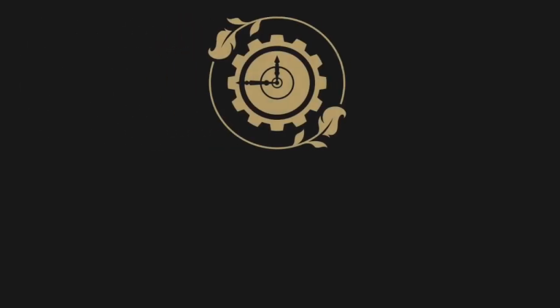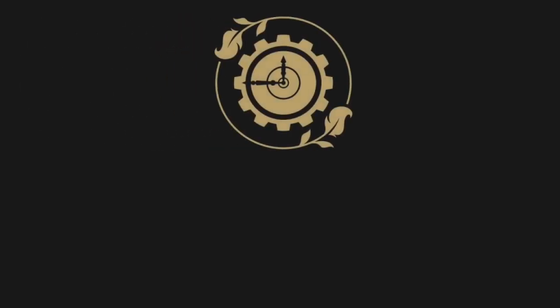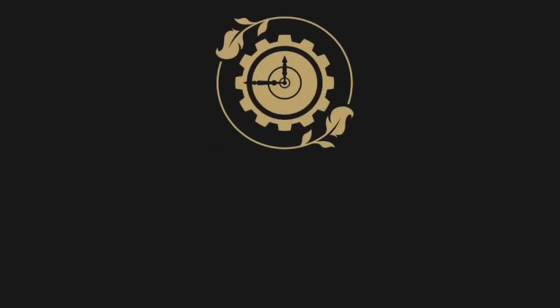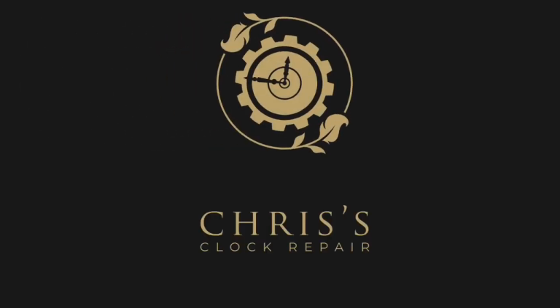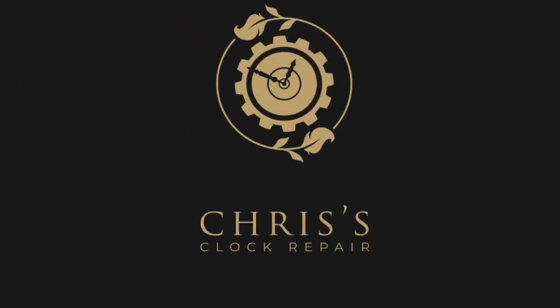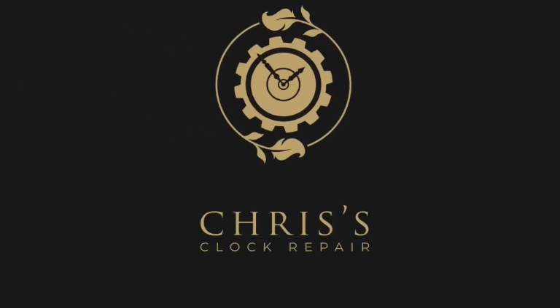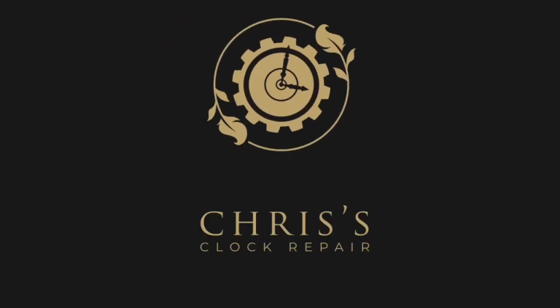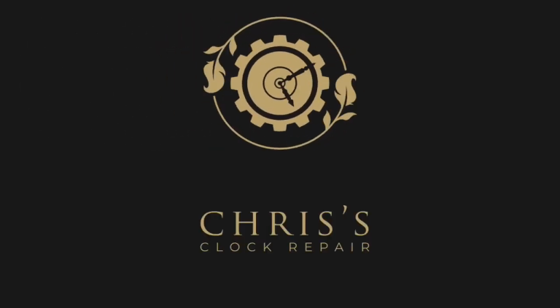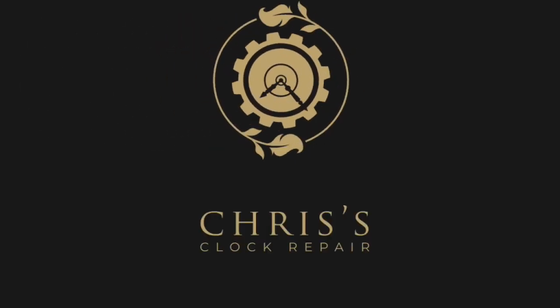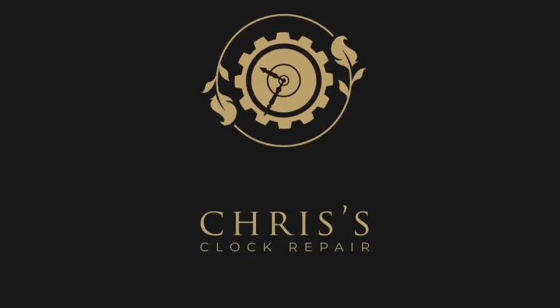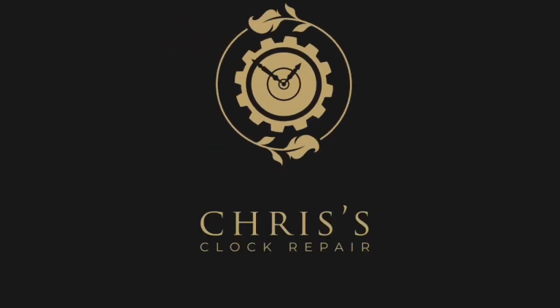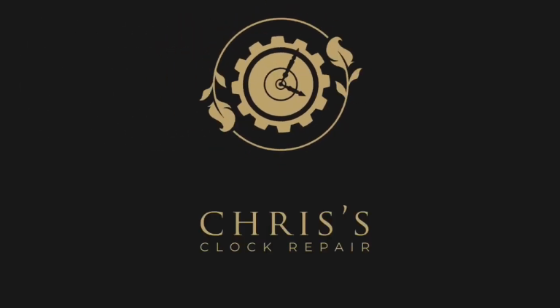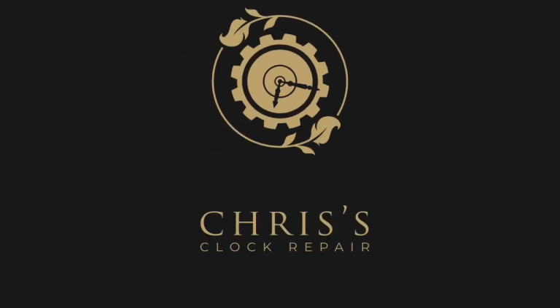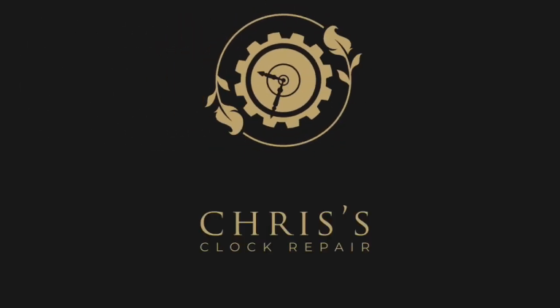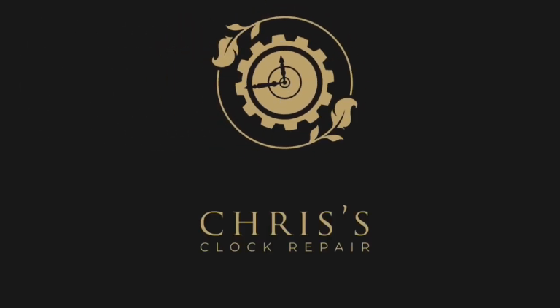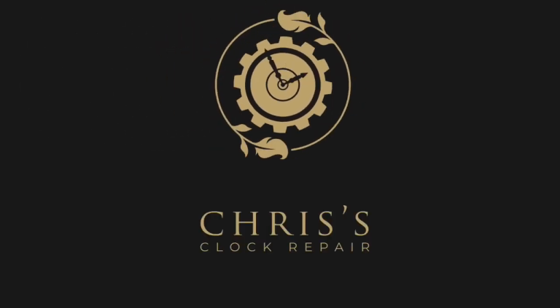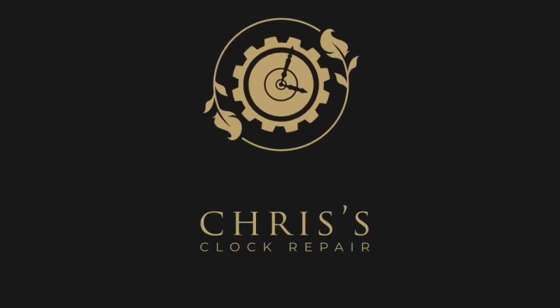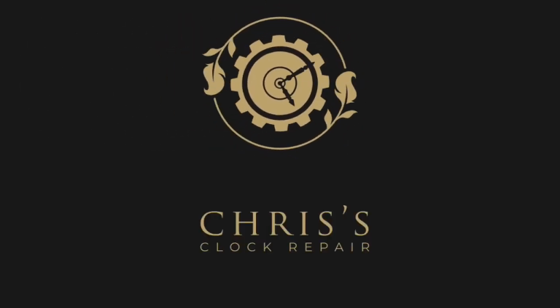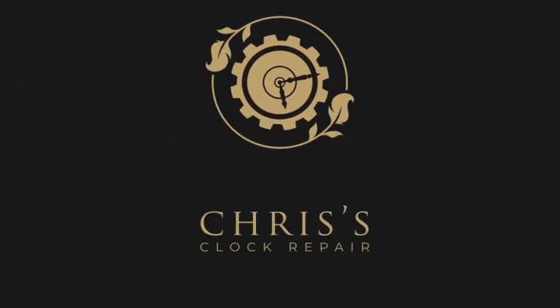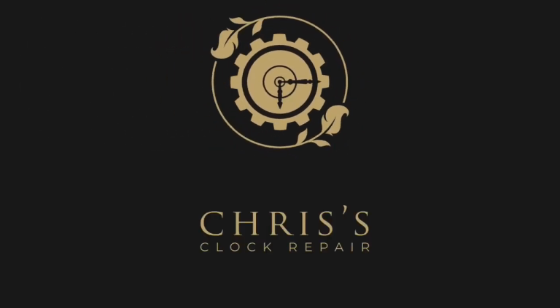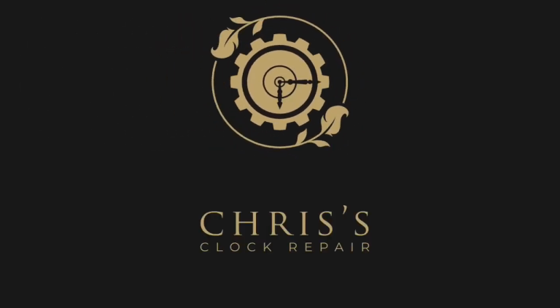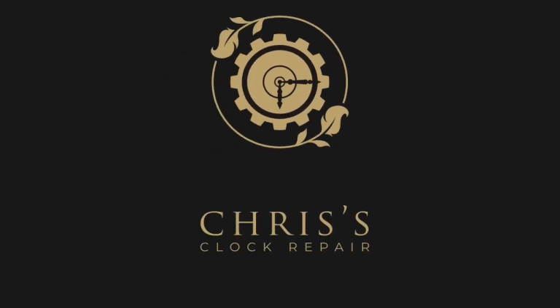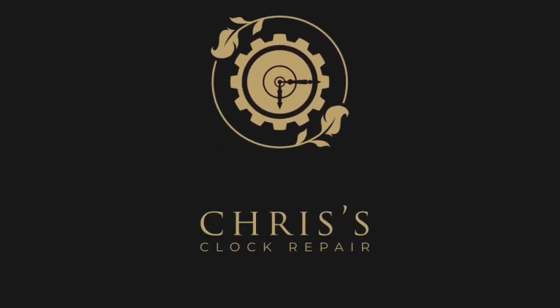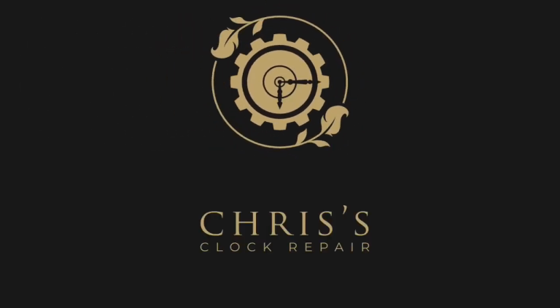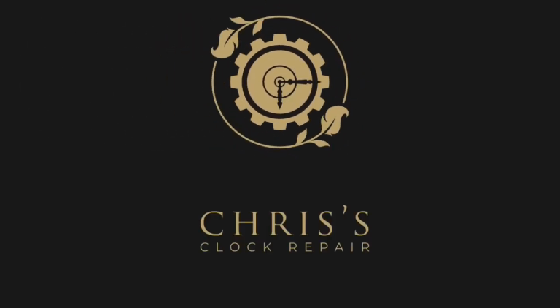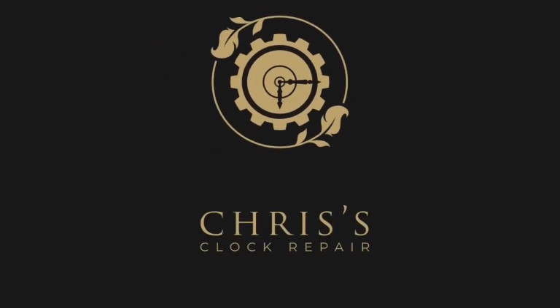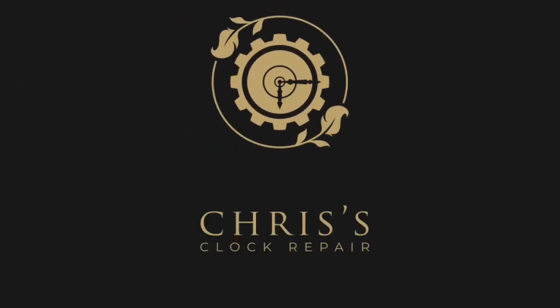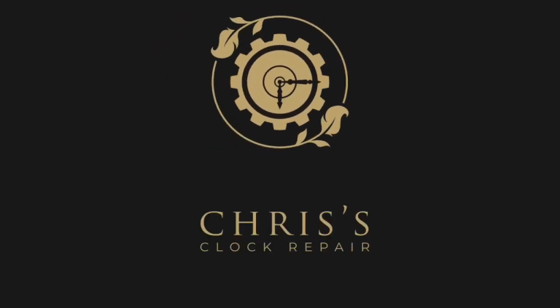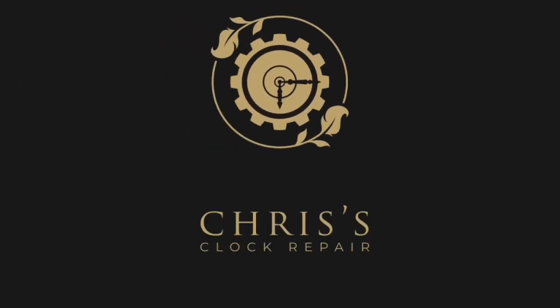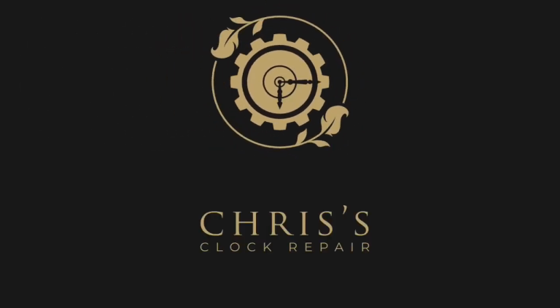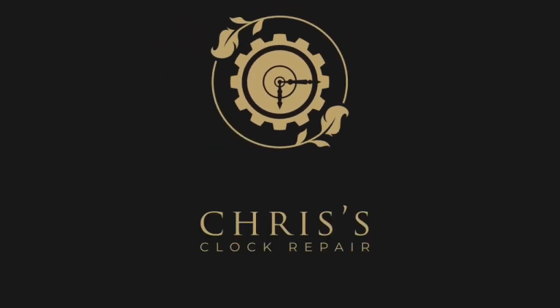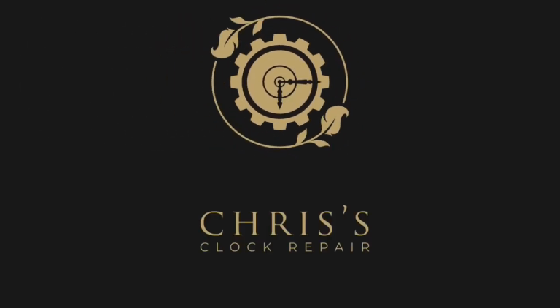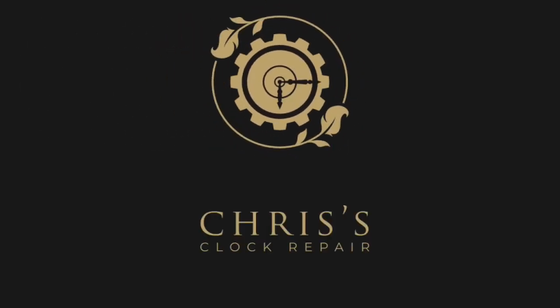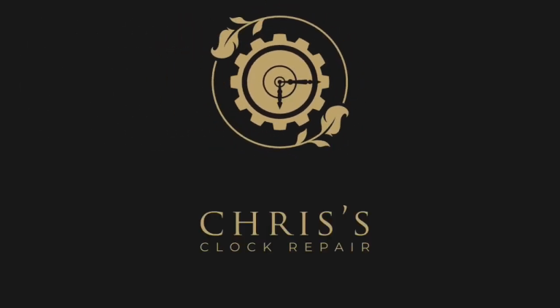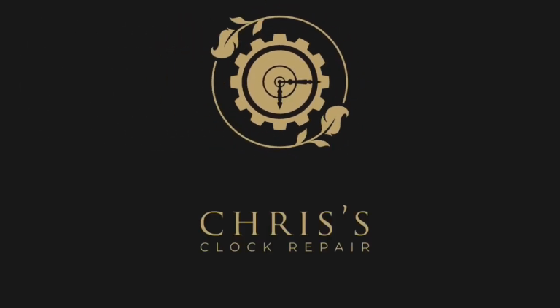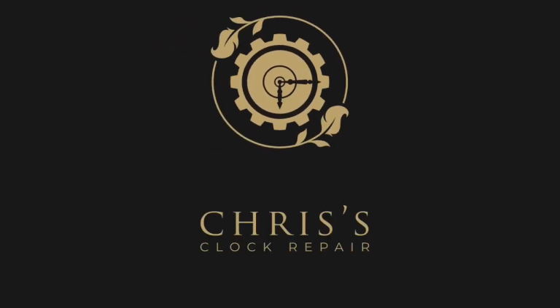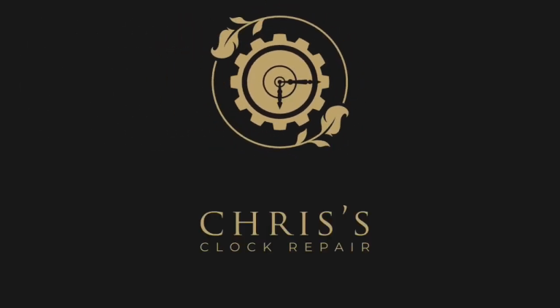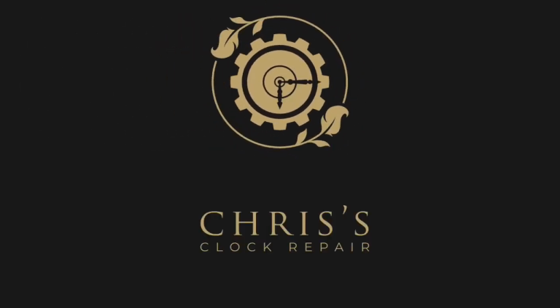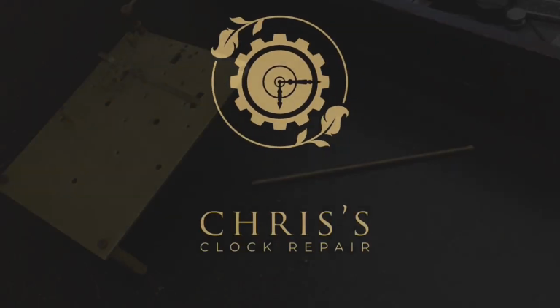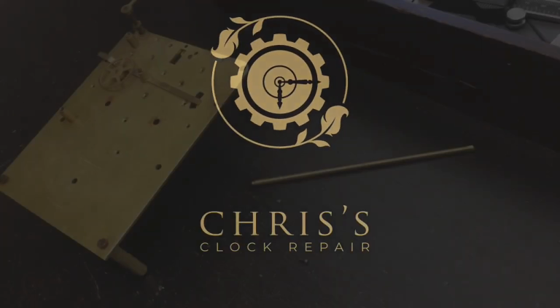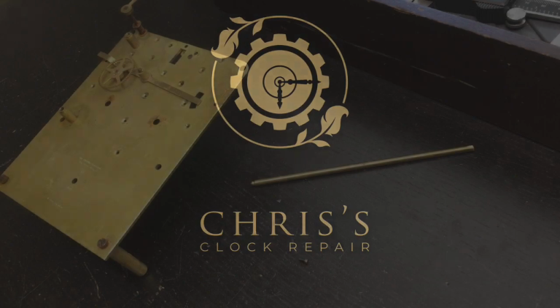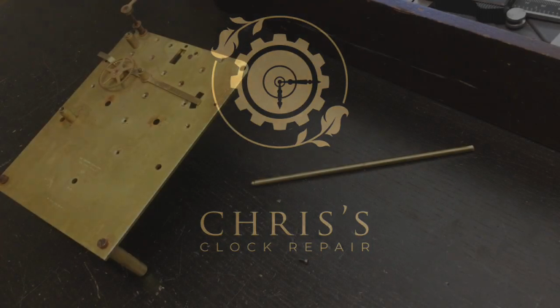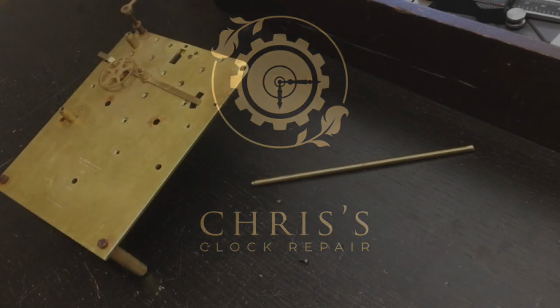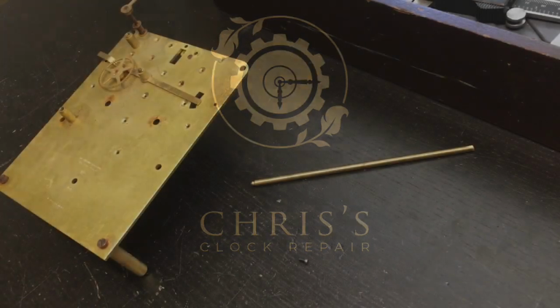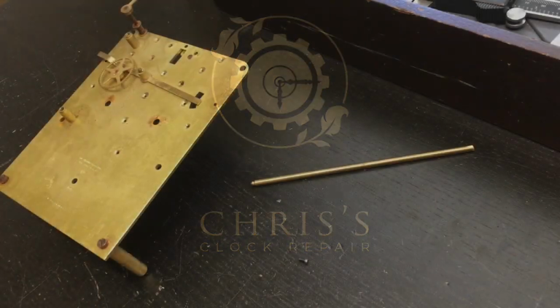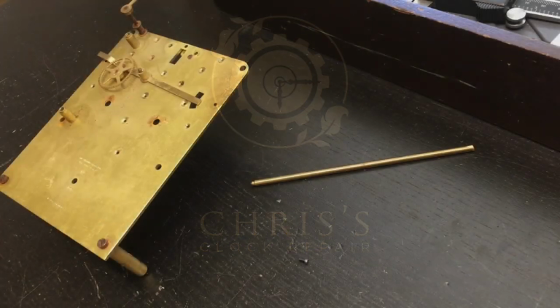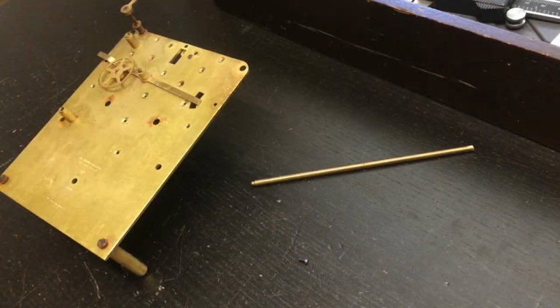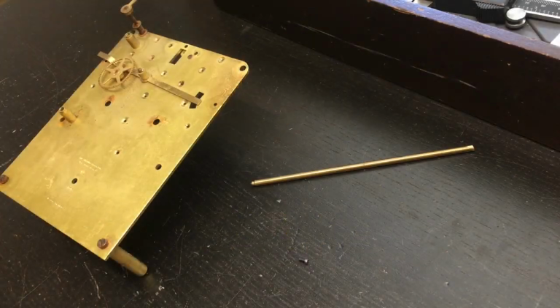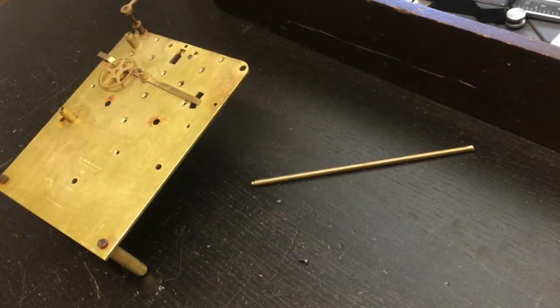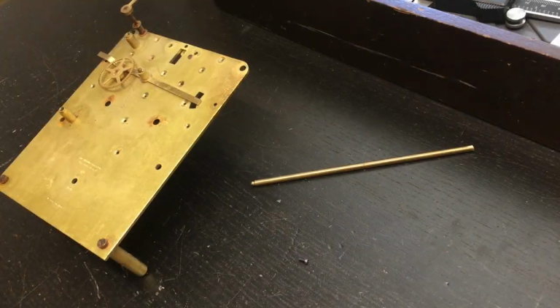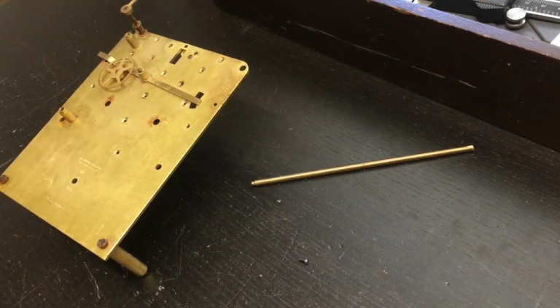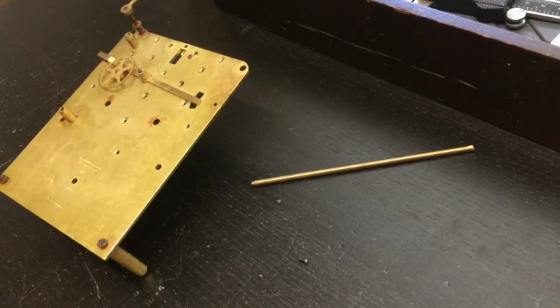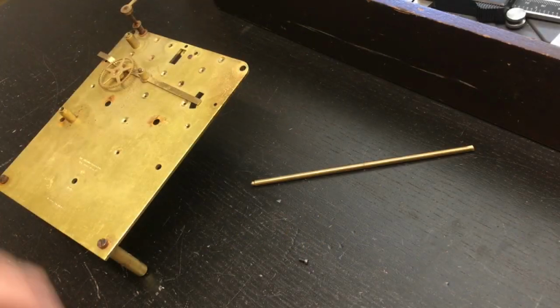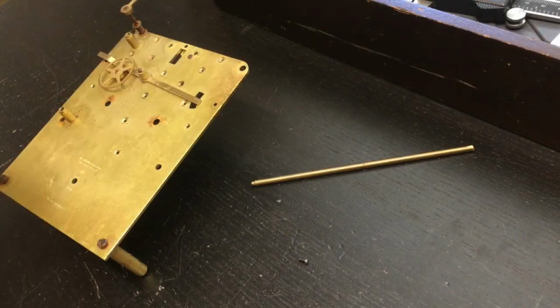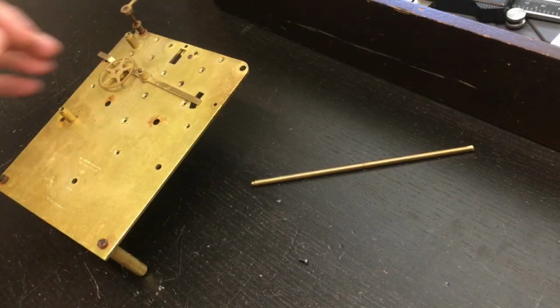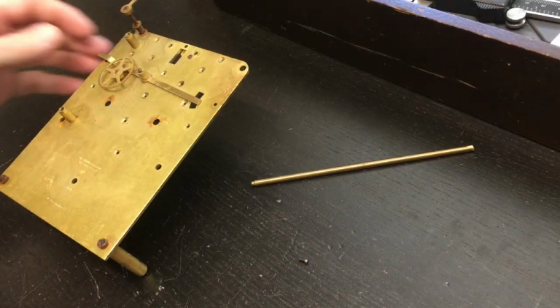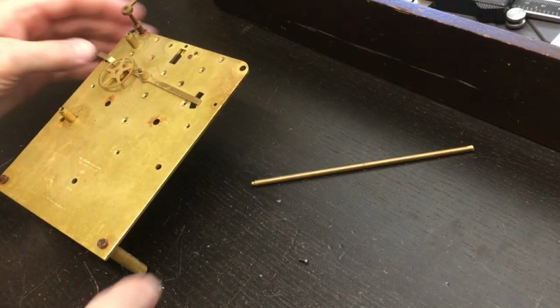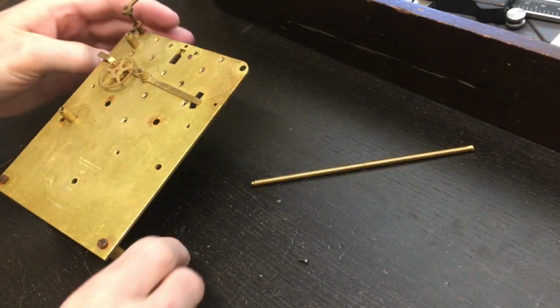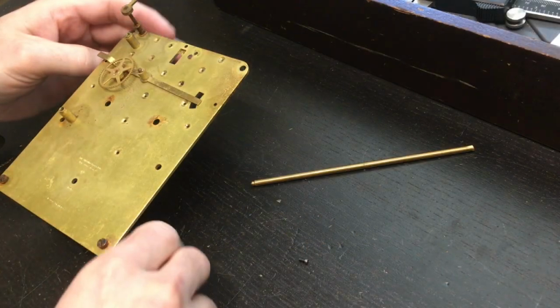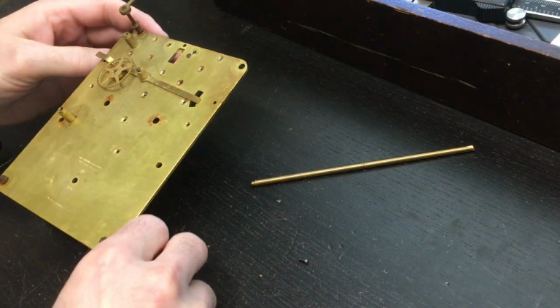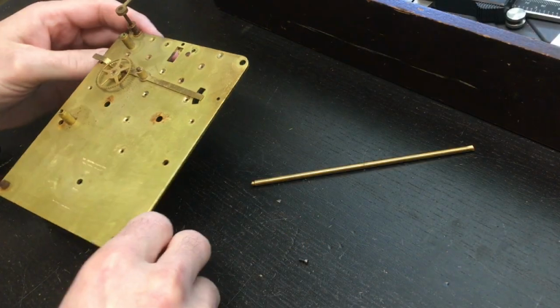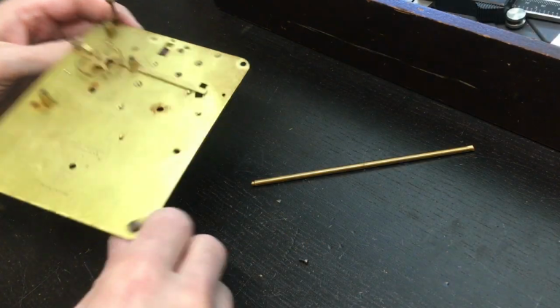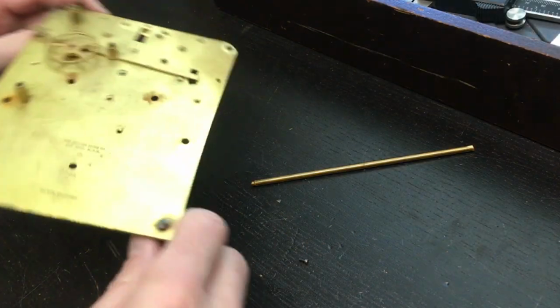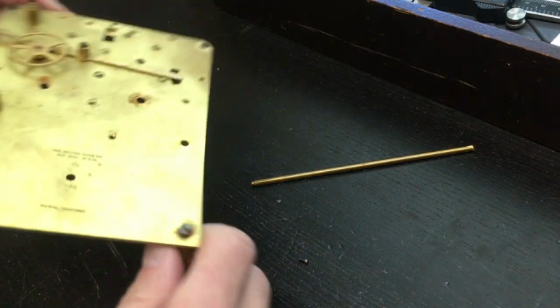Hey, thanks for watching, guys. This is Chris's Clock Repair, and you're watching my Lathe Experience Adventure.